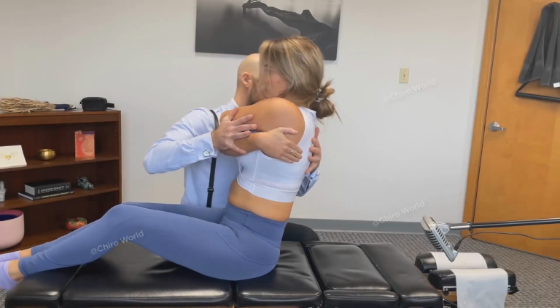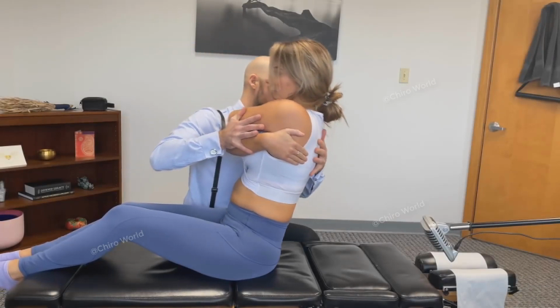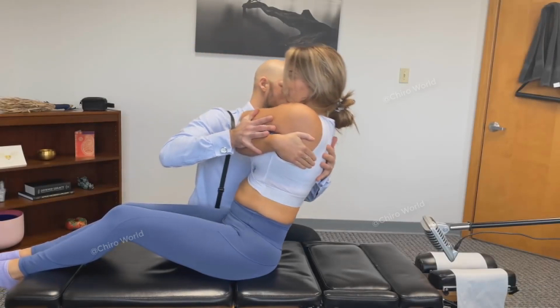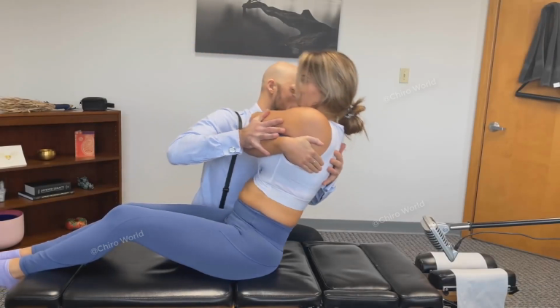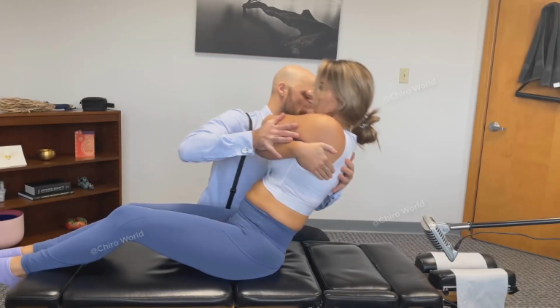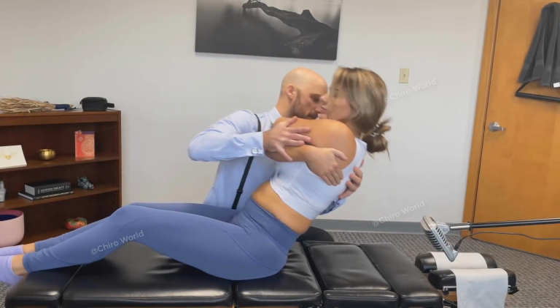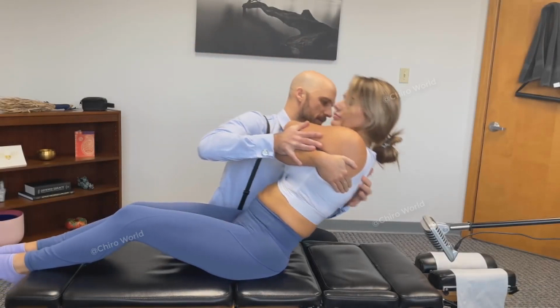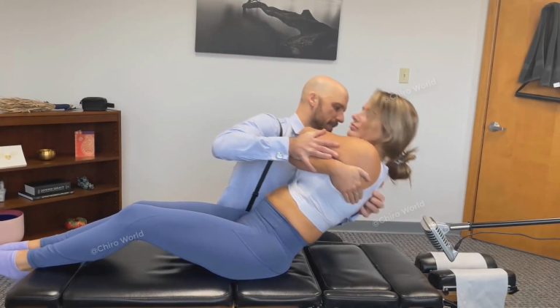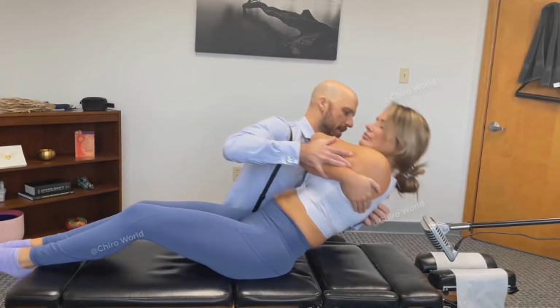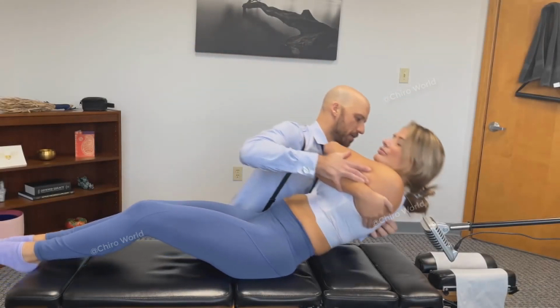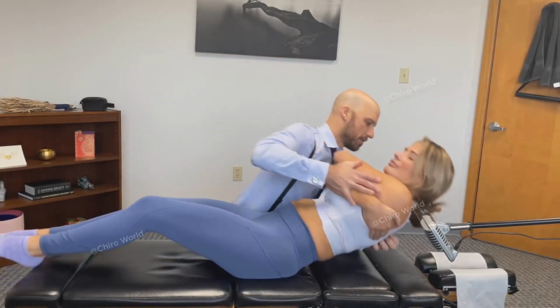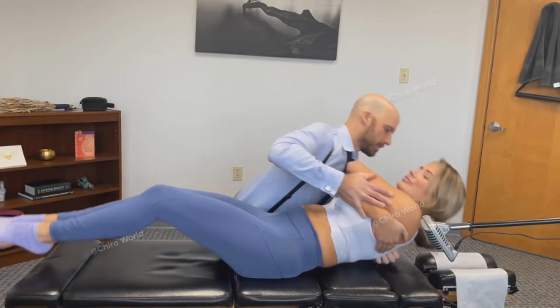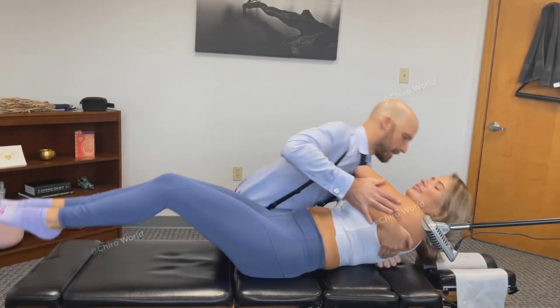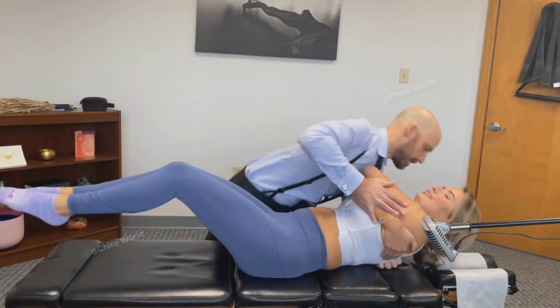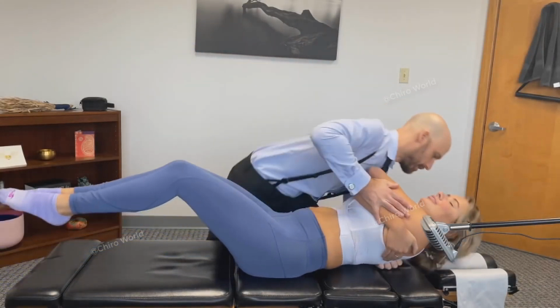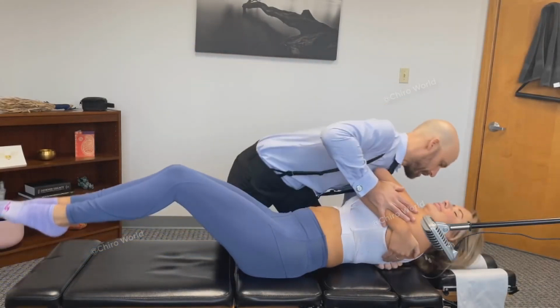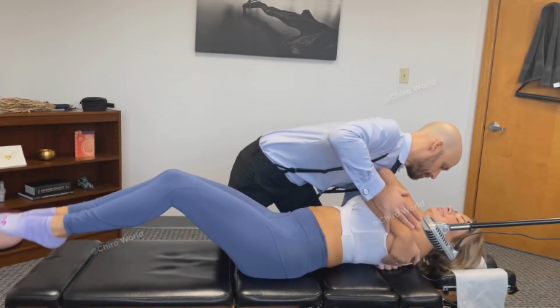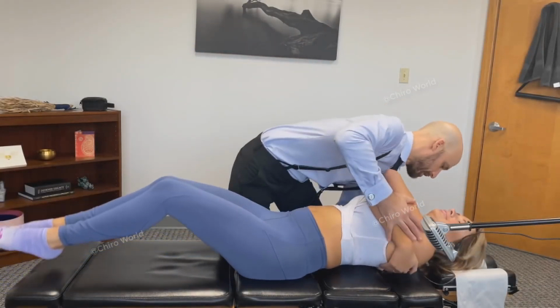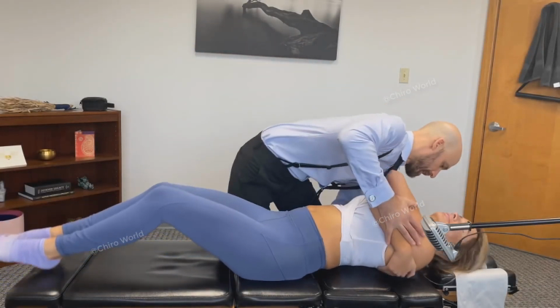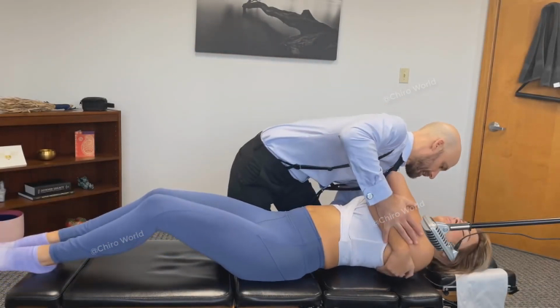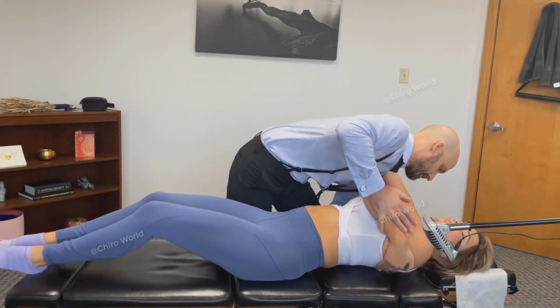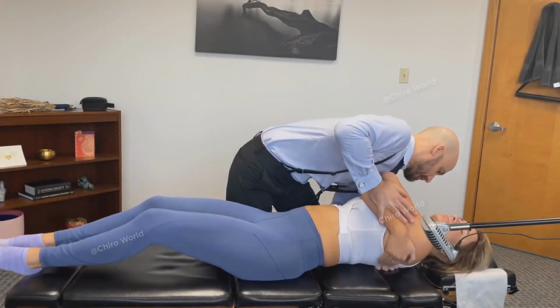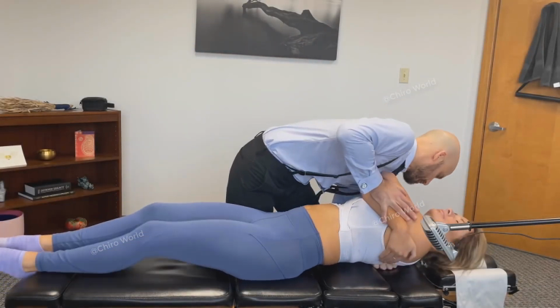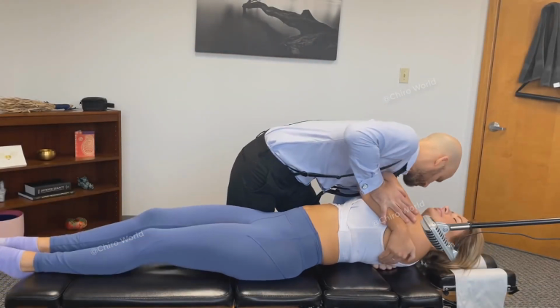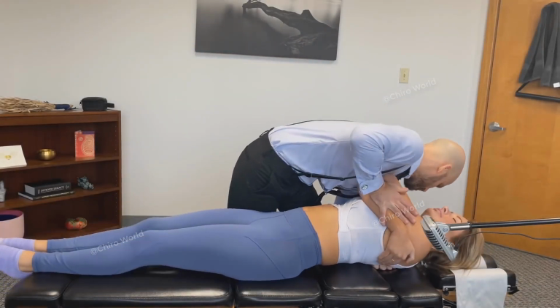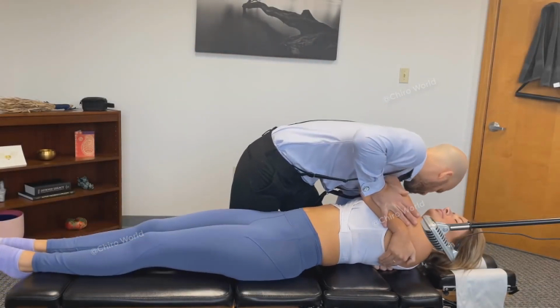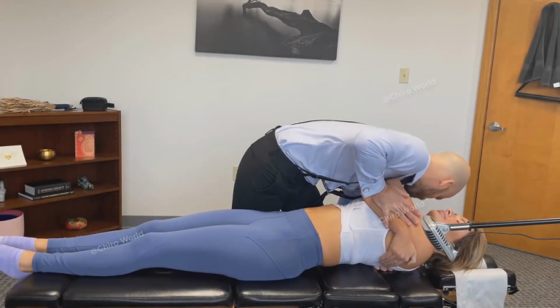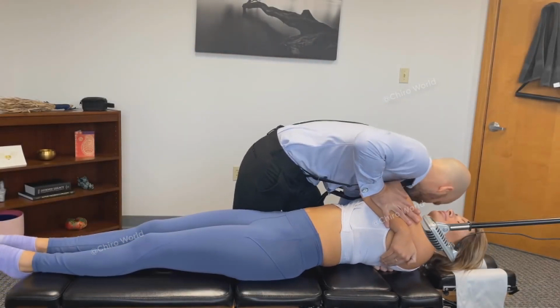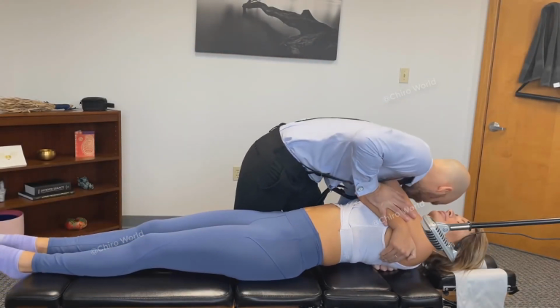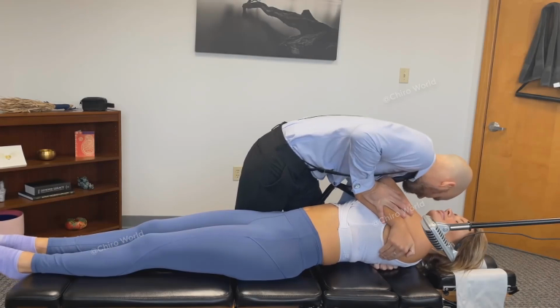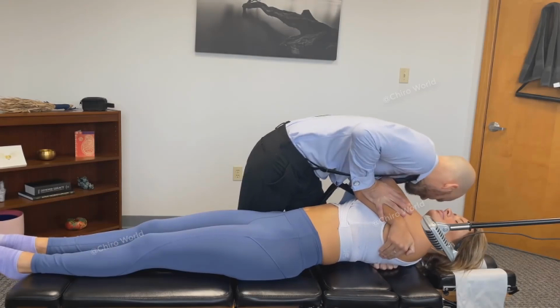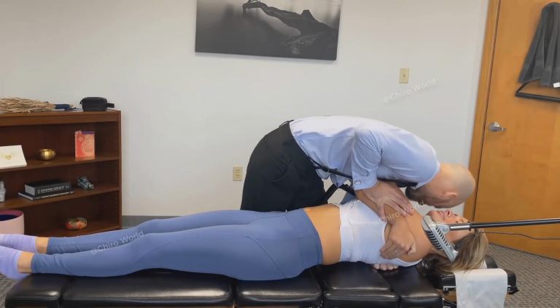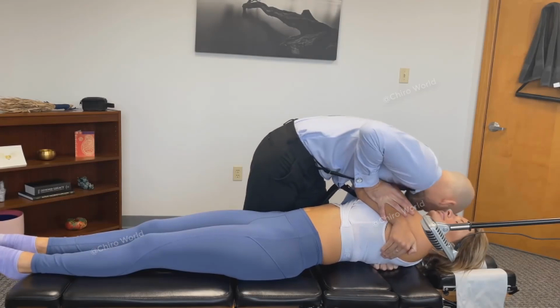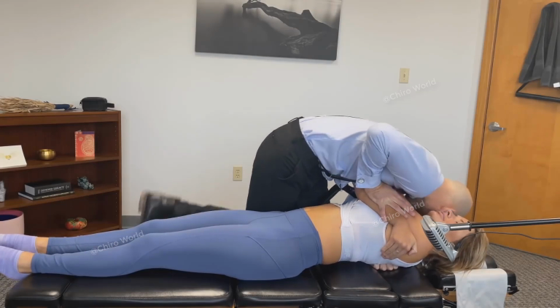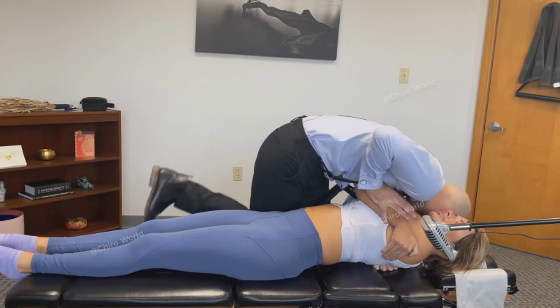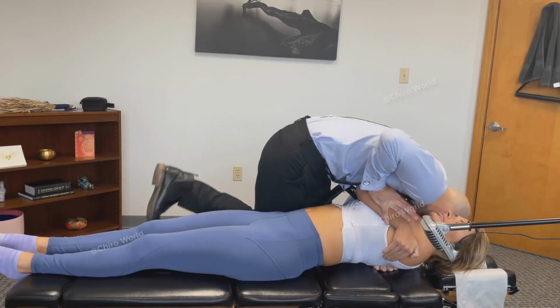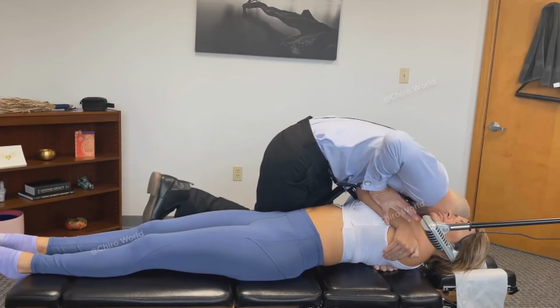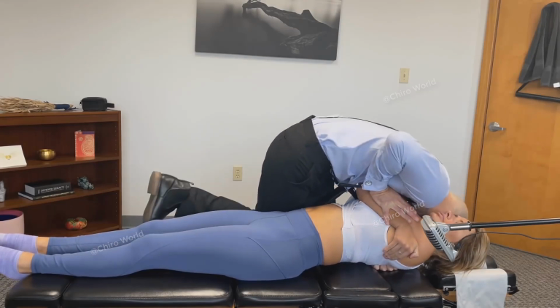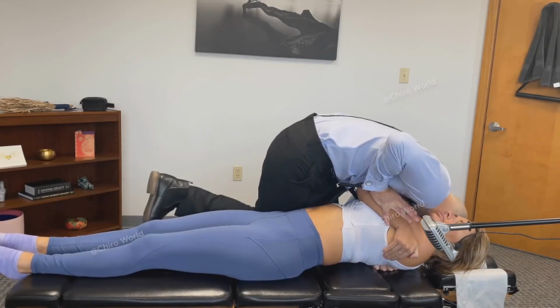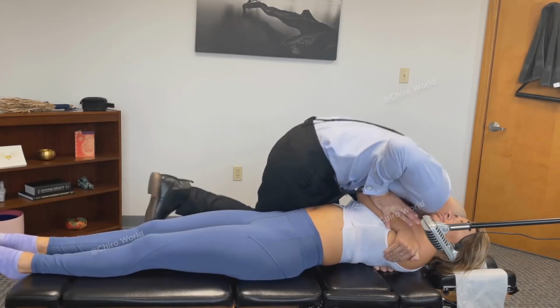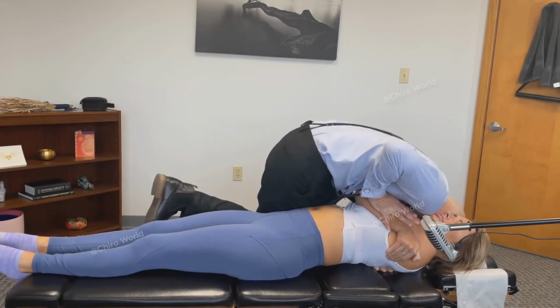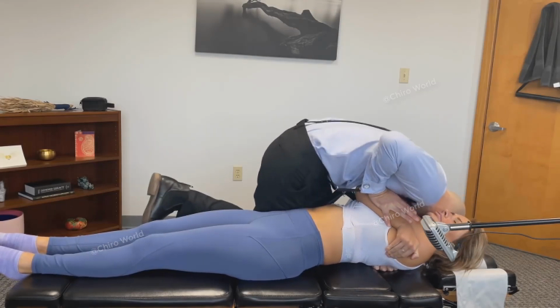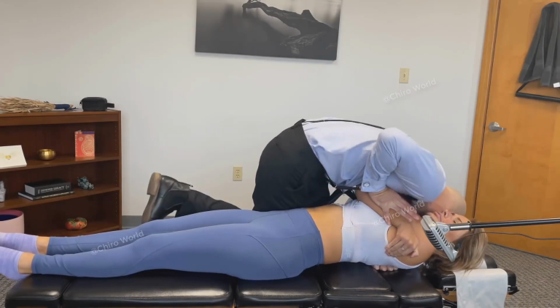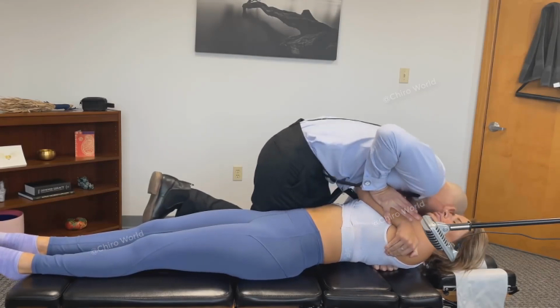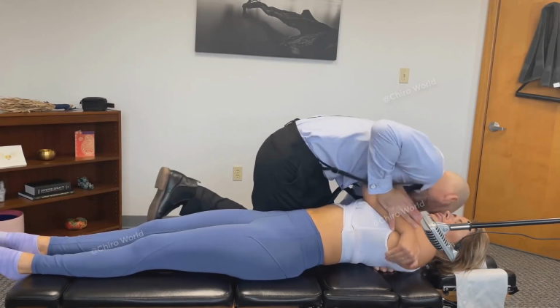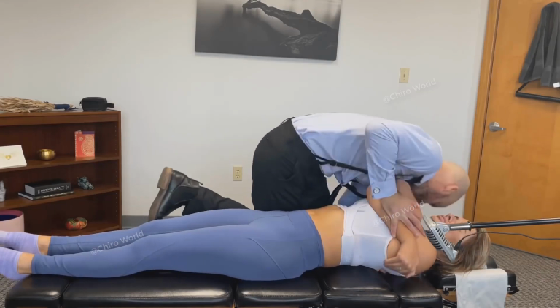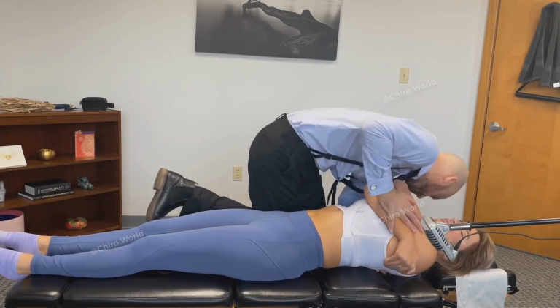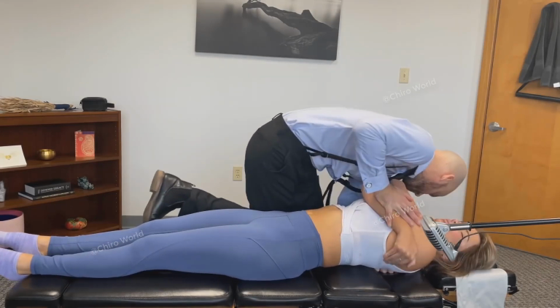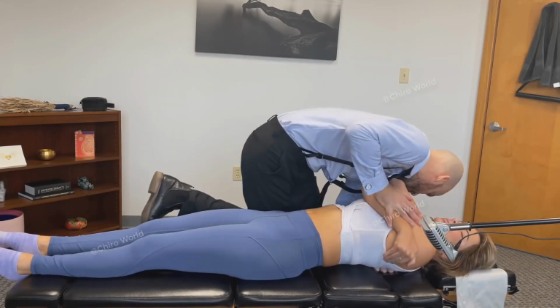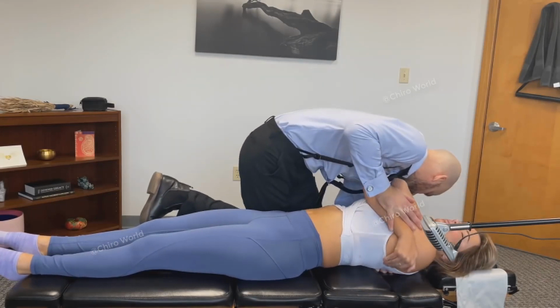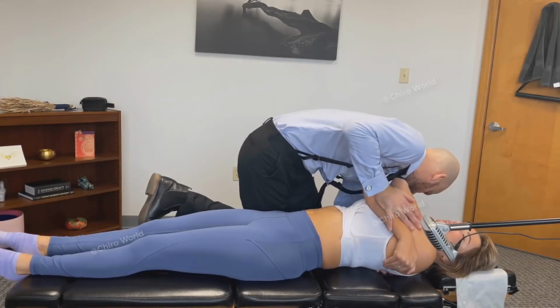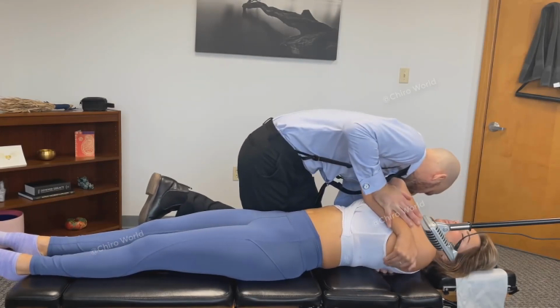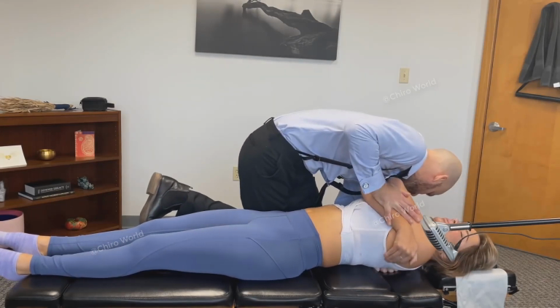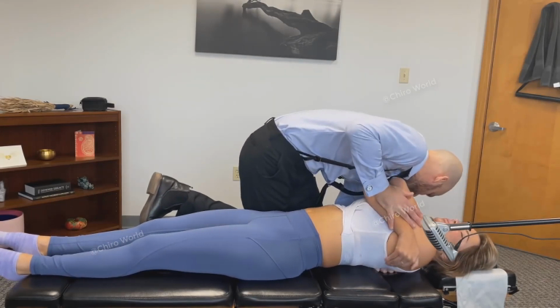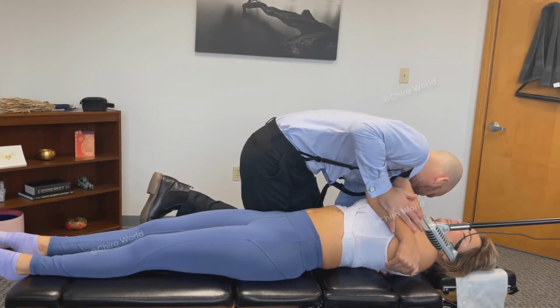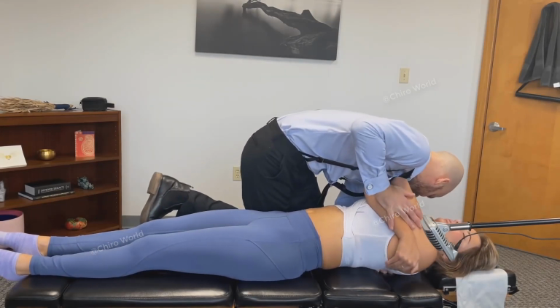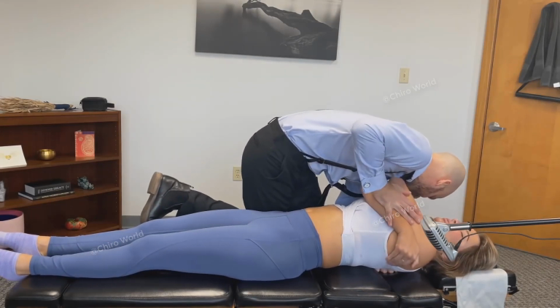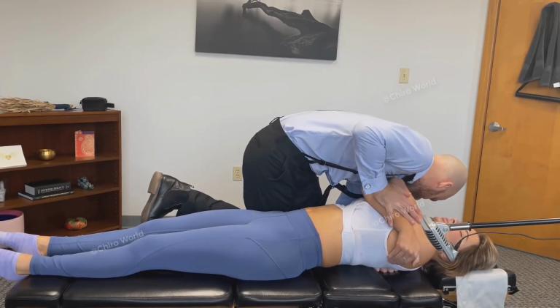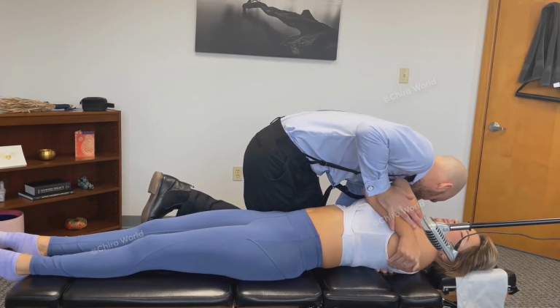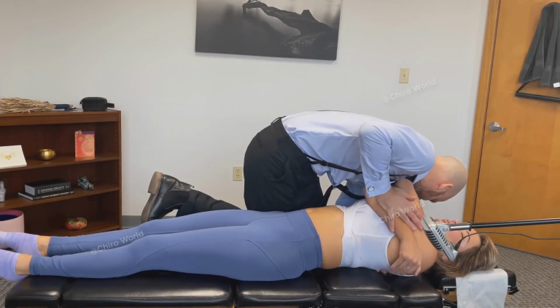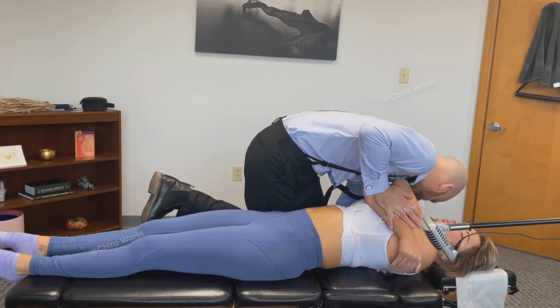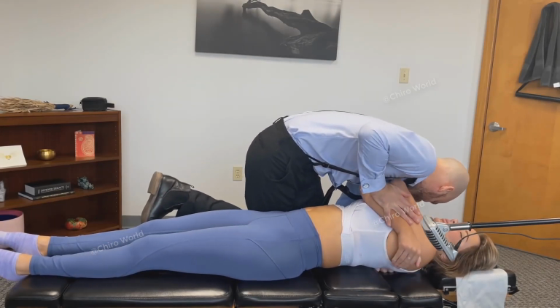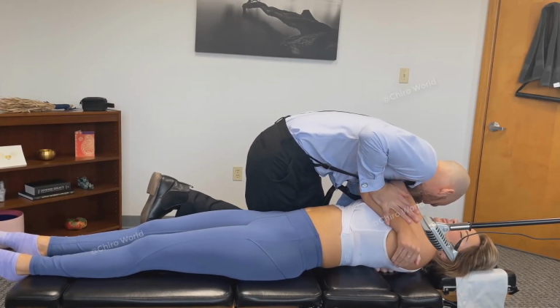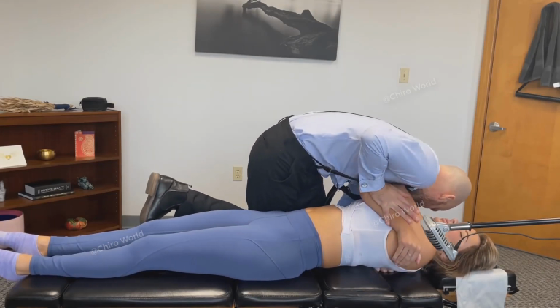All the way down, all the way down. Head relaxed, shoulder relaxed. Good. One more, that just goes right there.